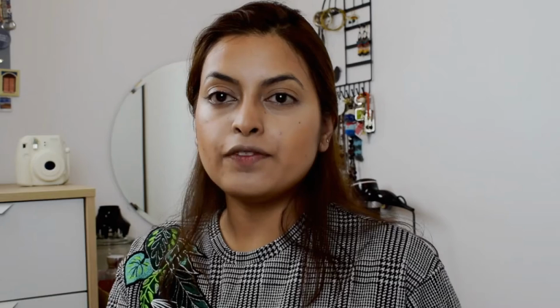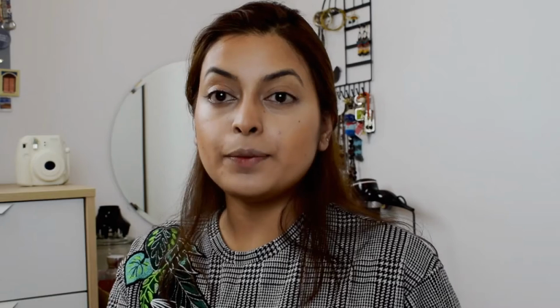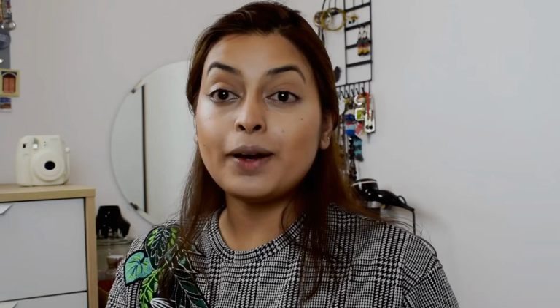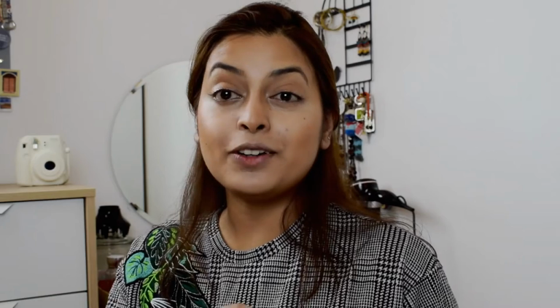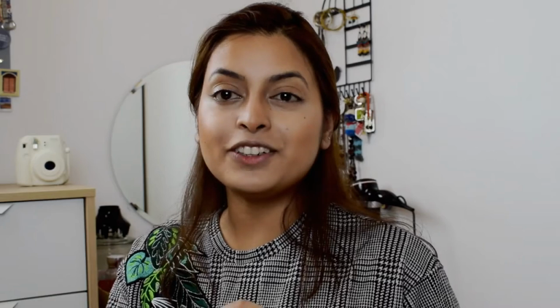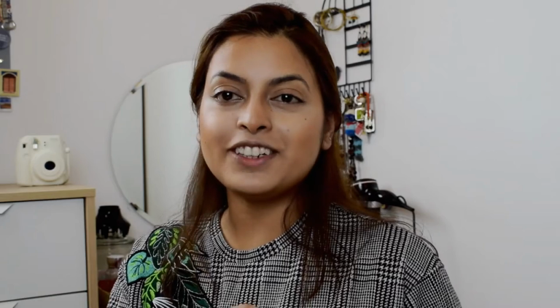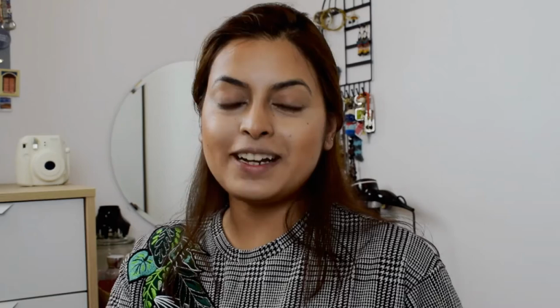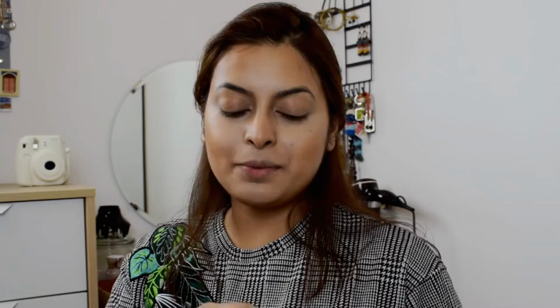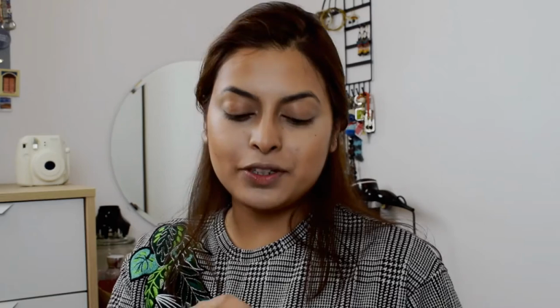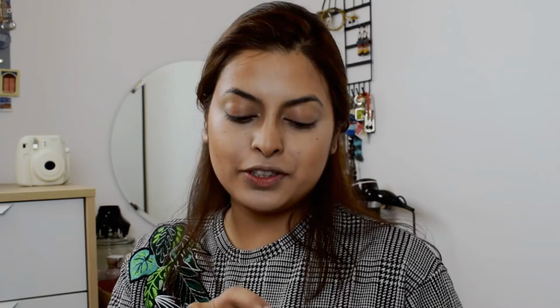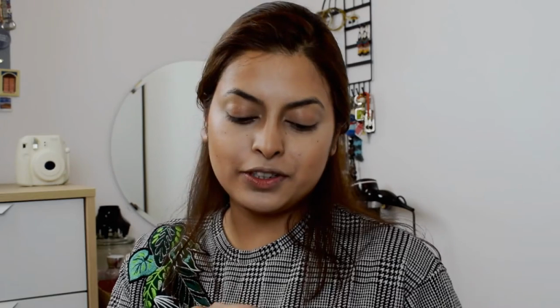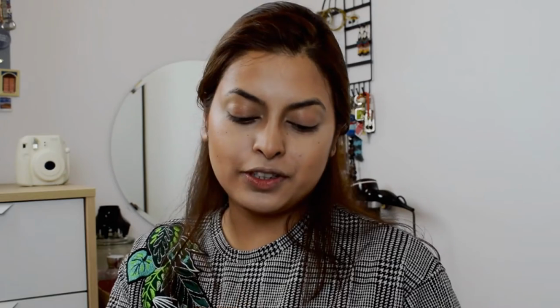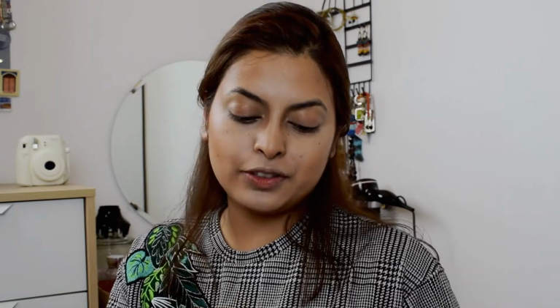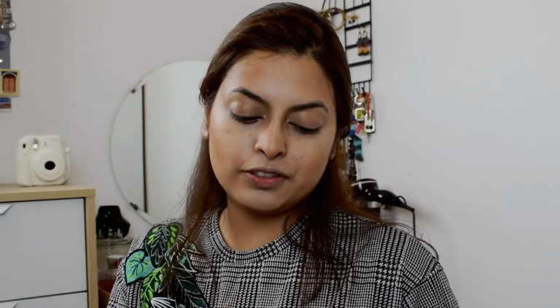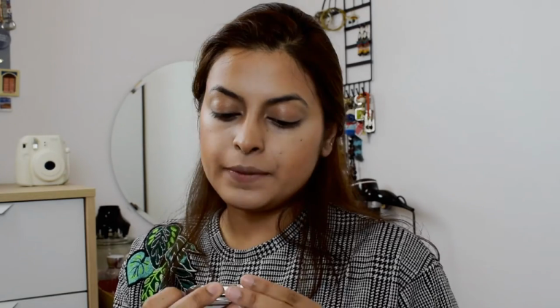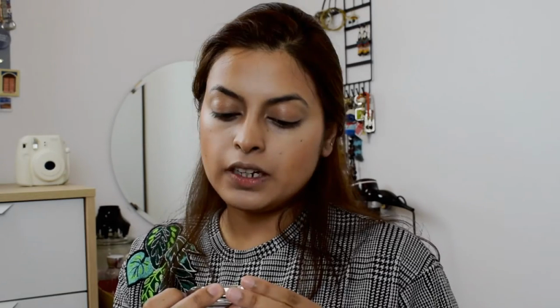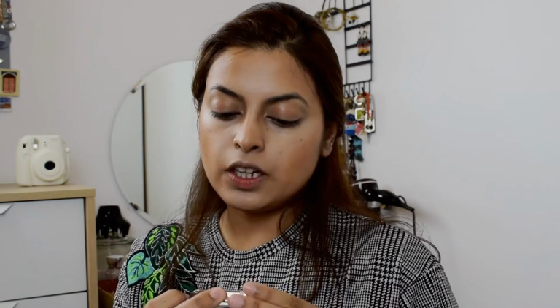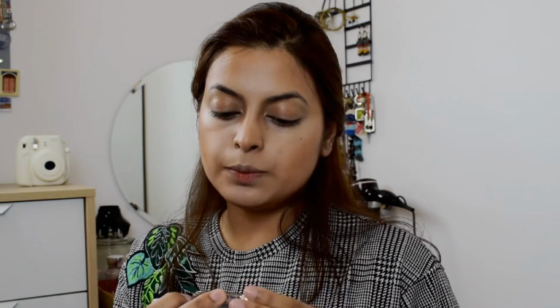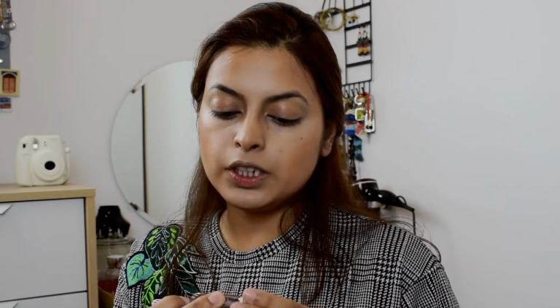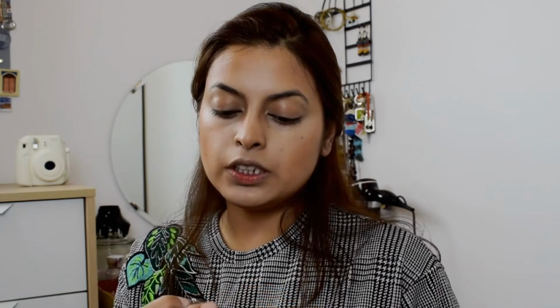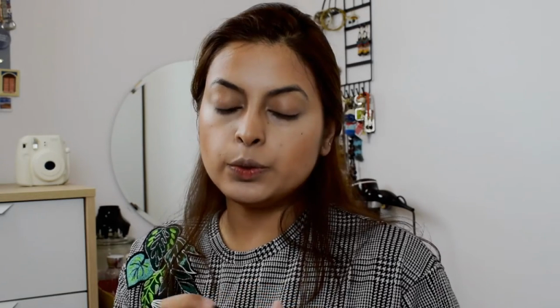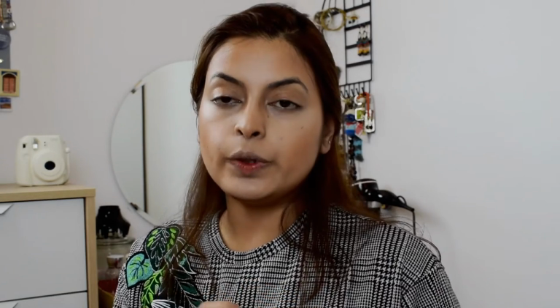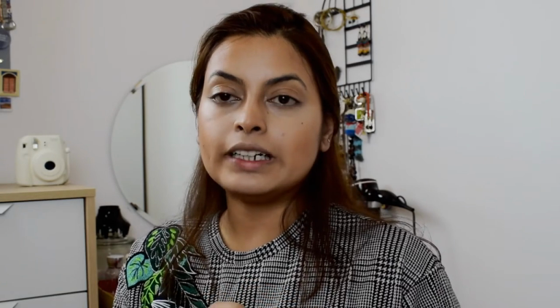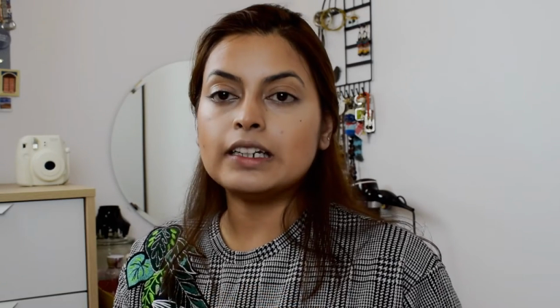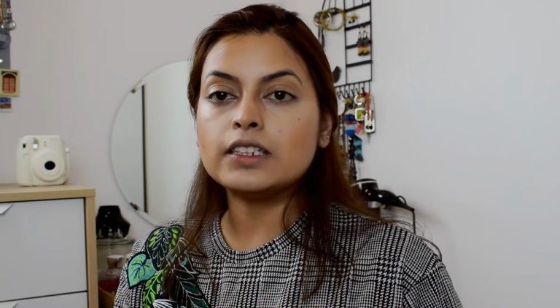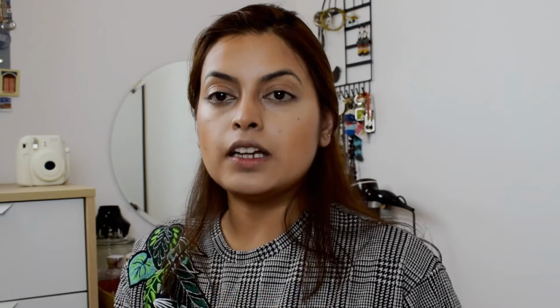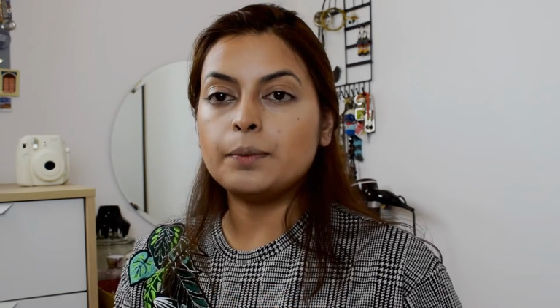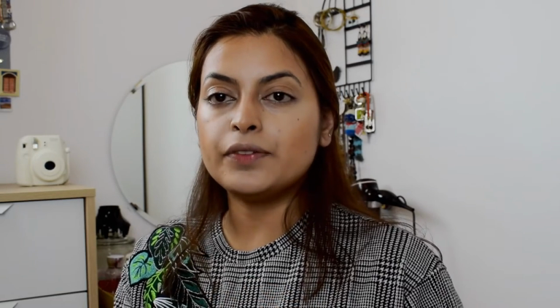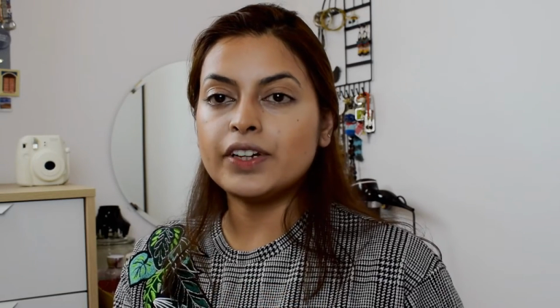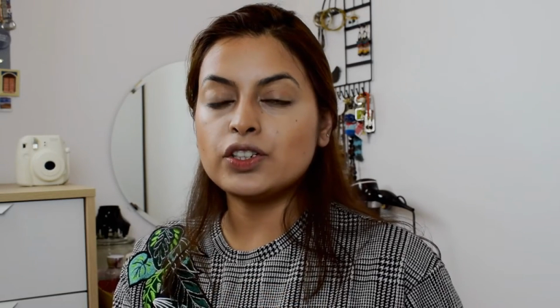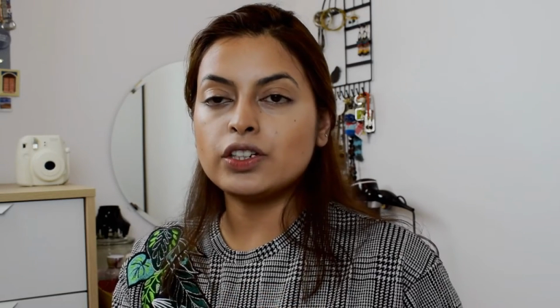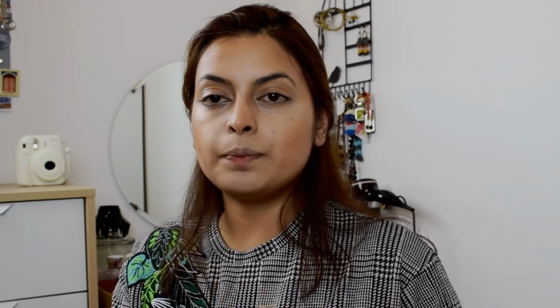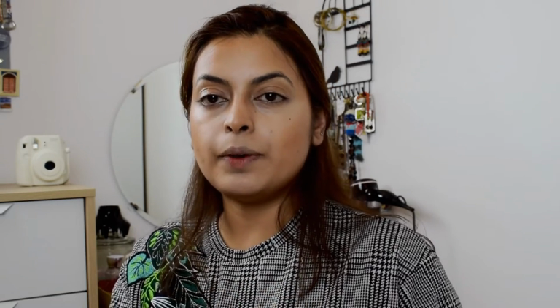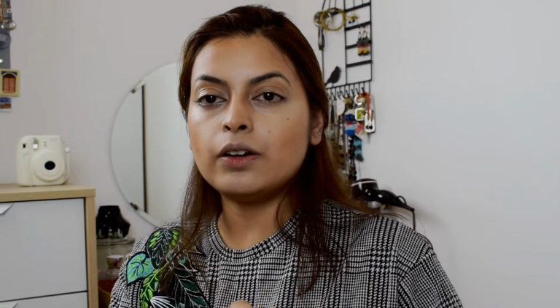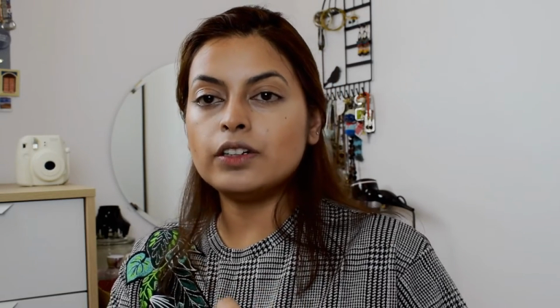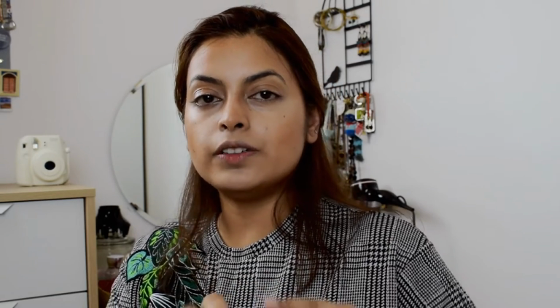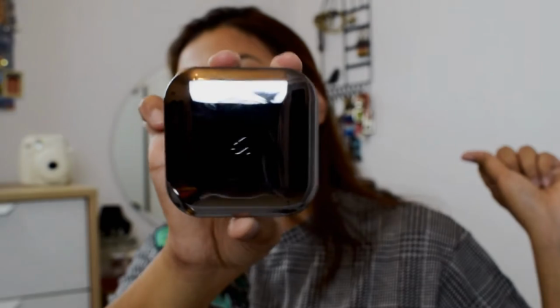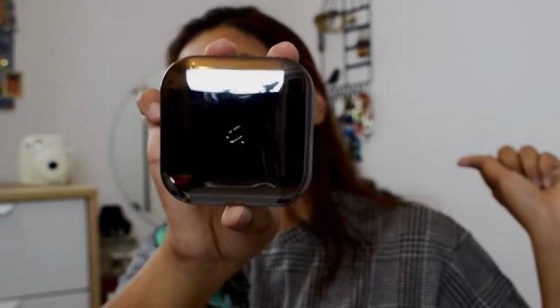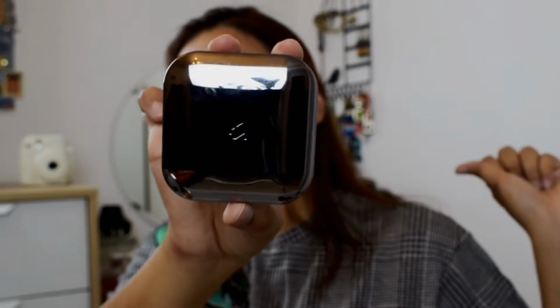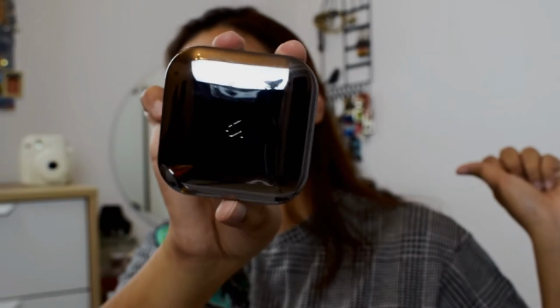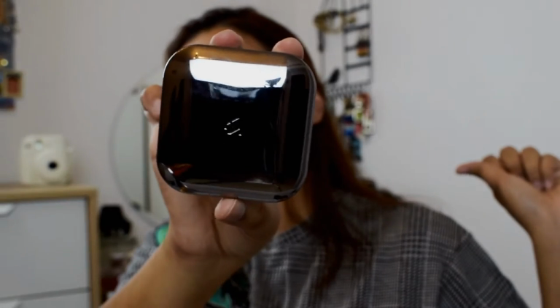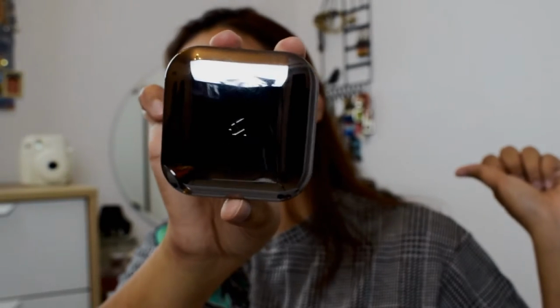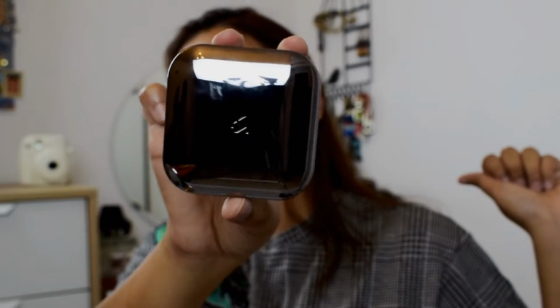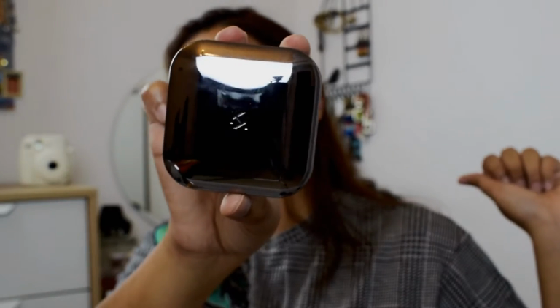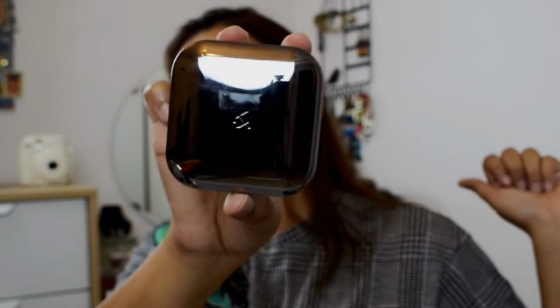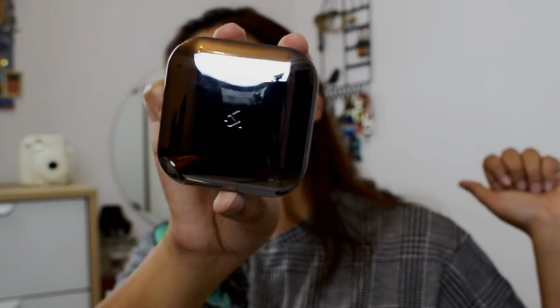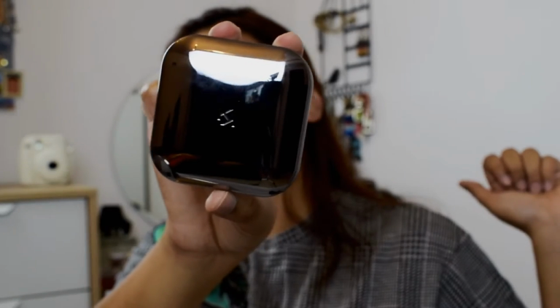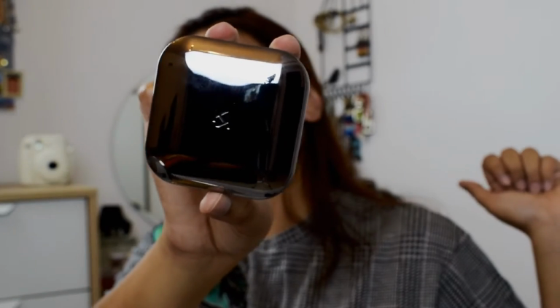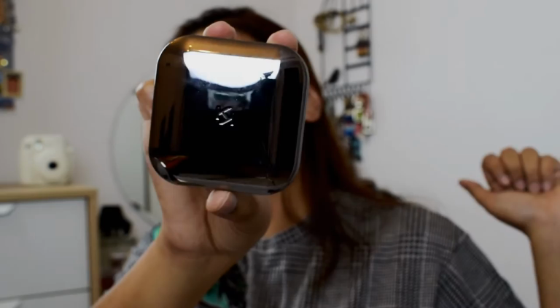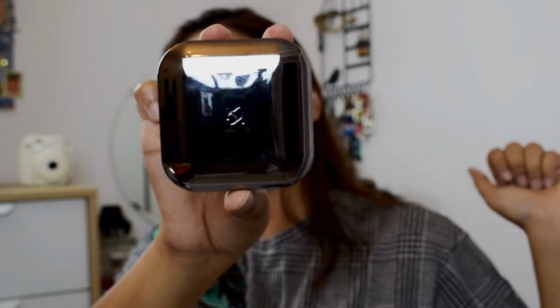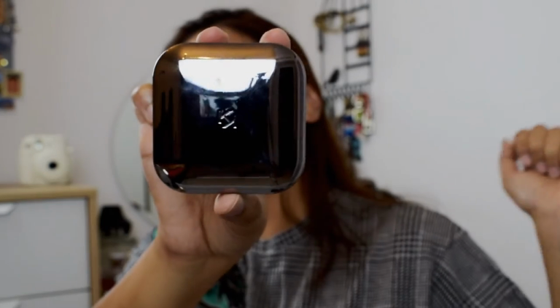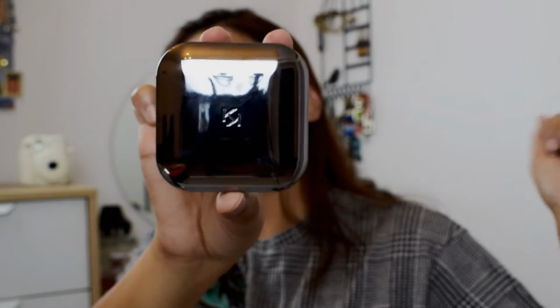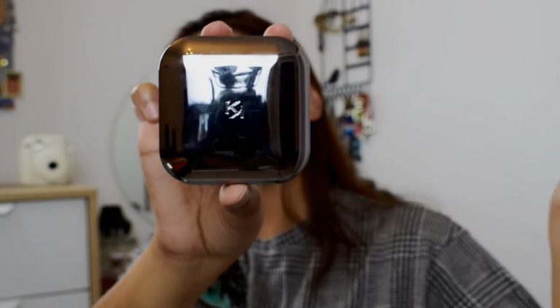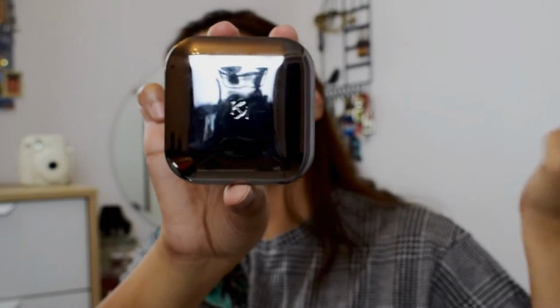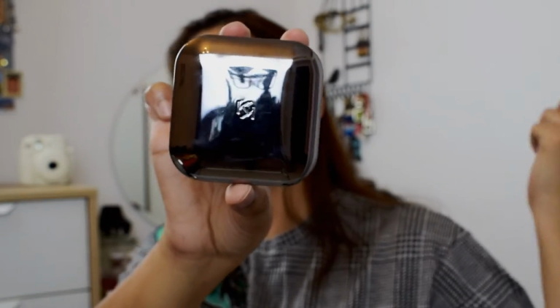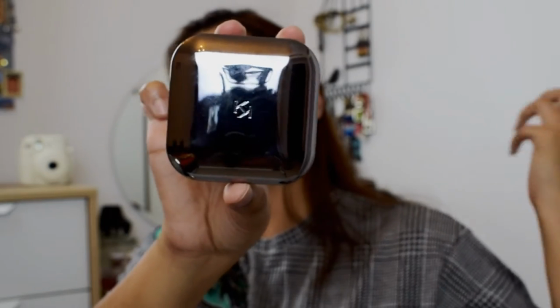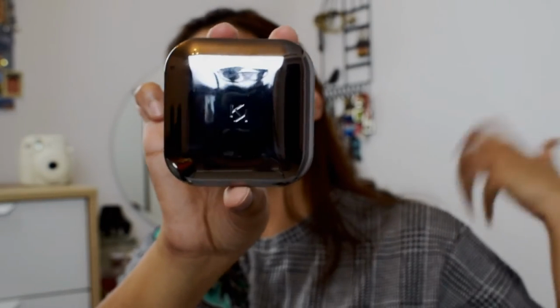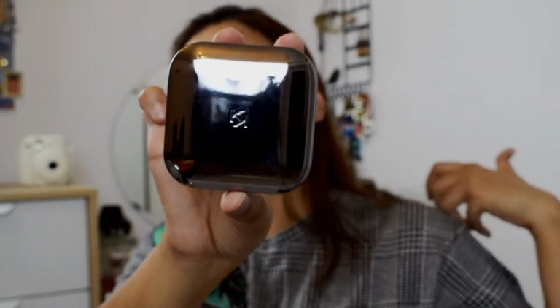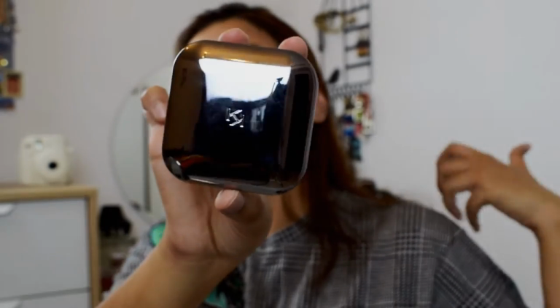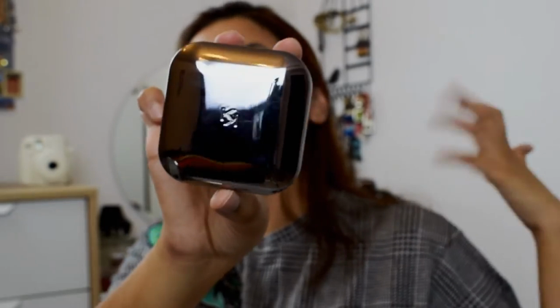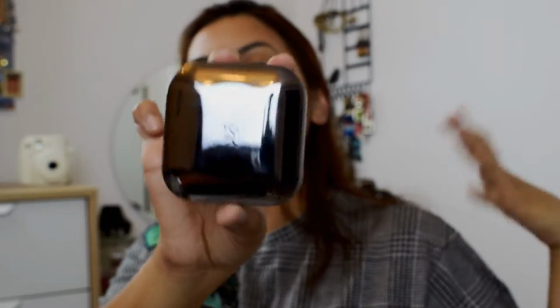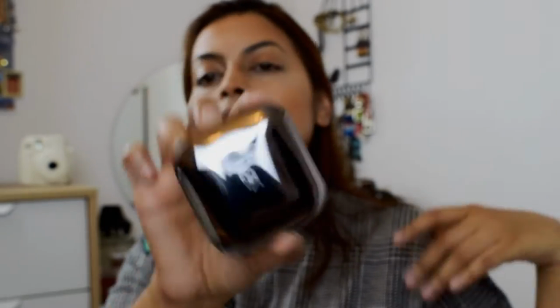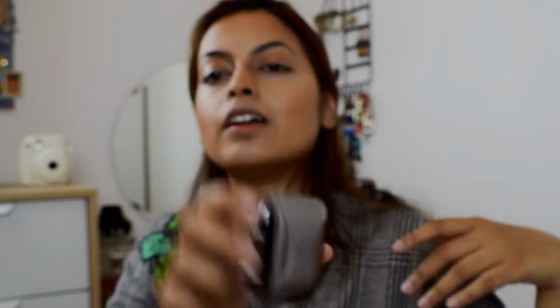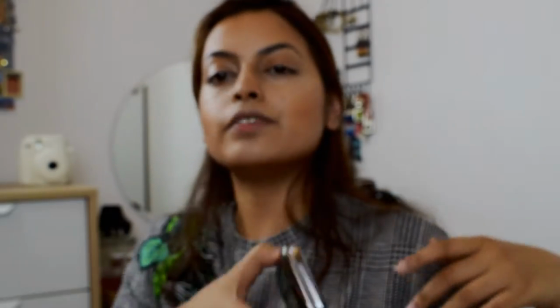For powder today I'm going to use Kiko Milano Weightless Perfection Powder. This is the only powder that I use for every video, so you must have got used to it by now.